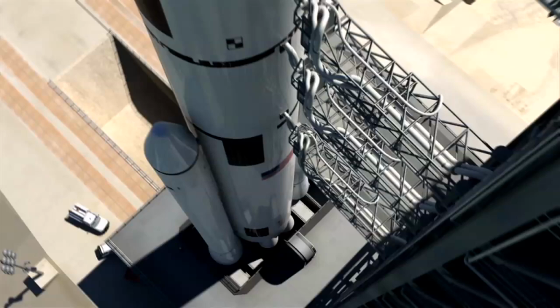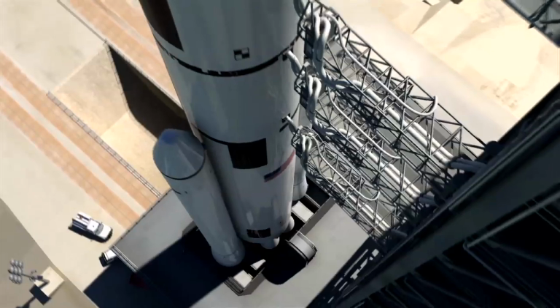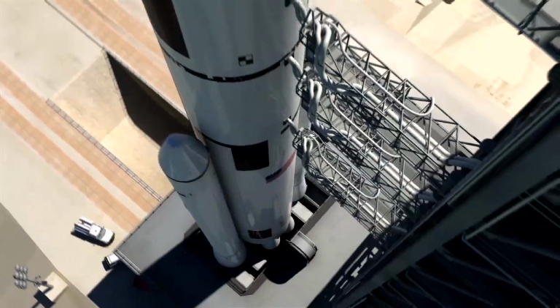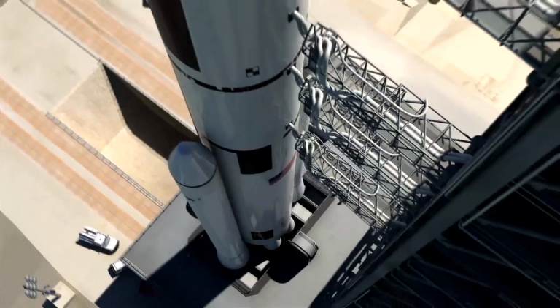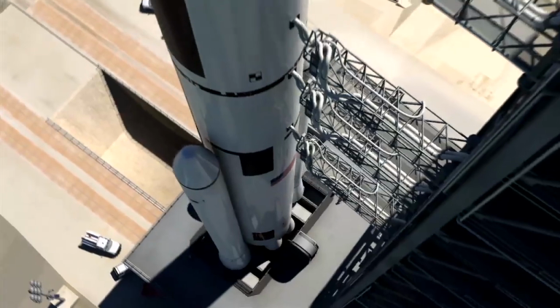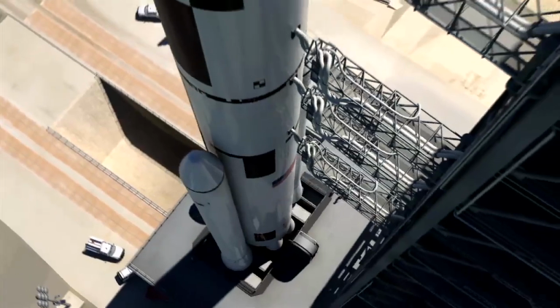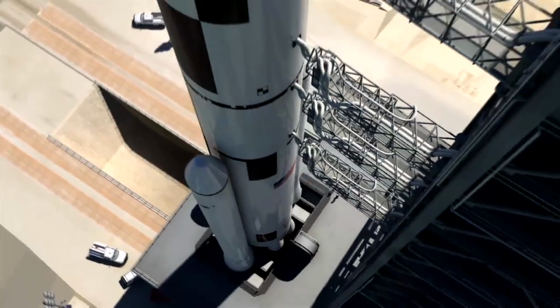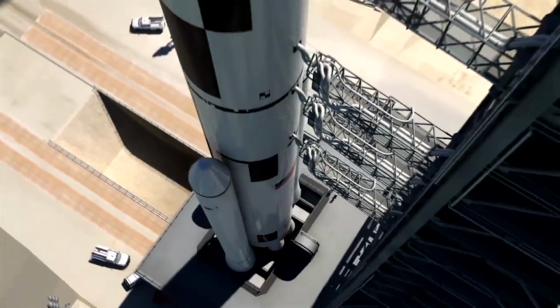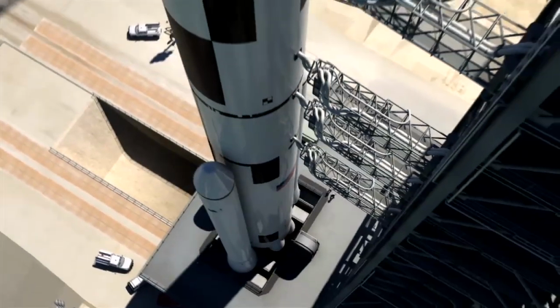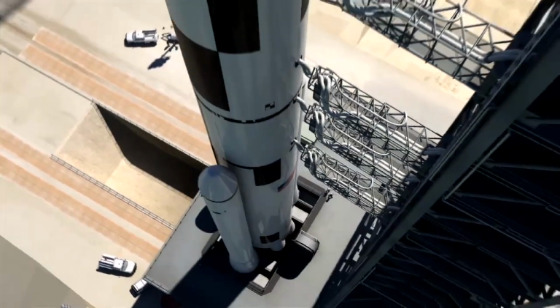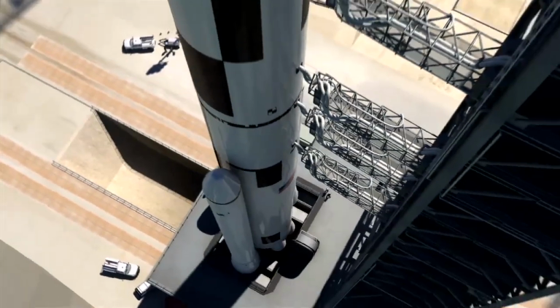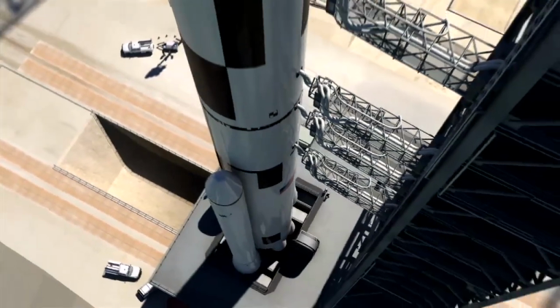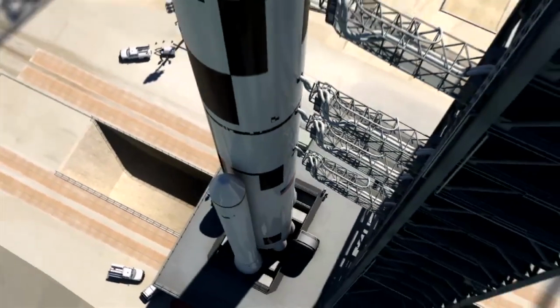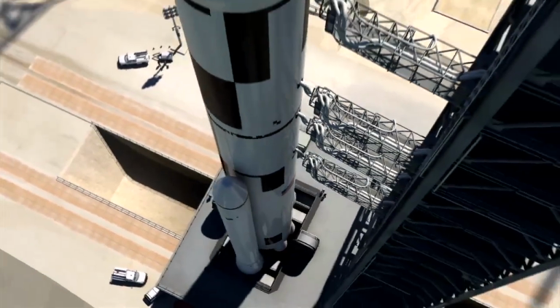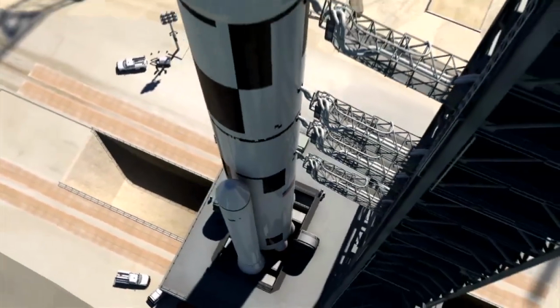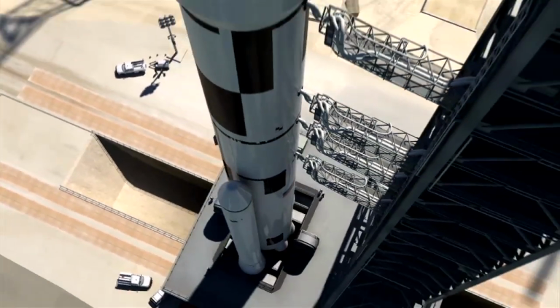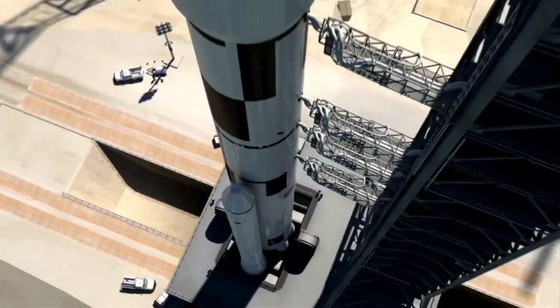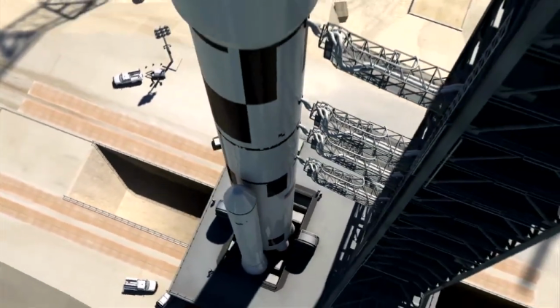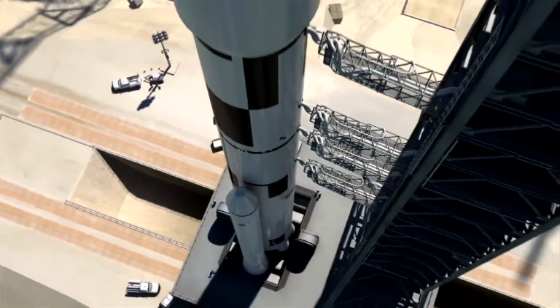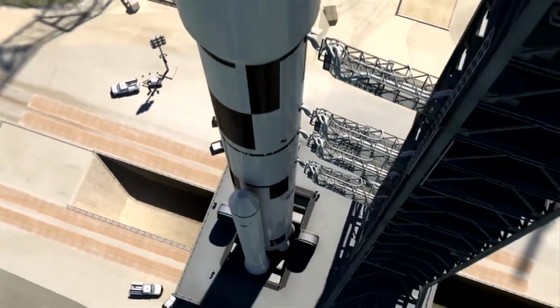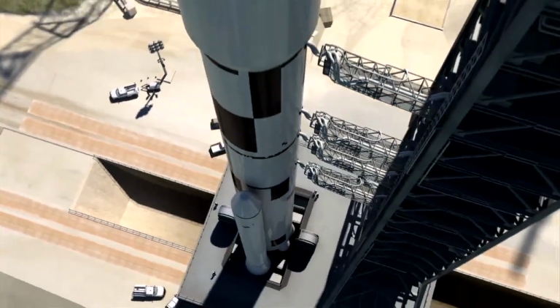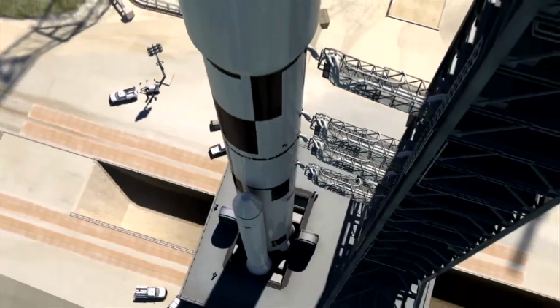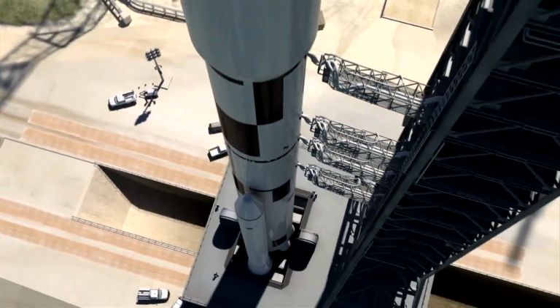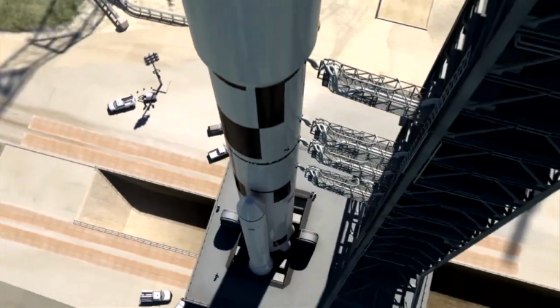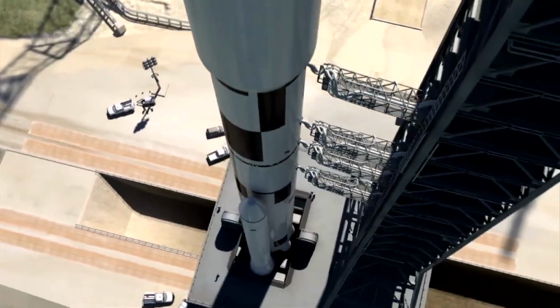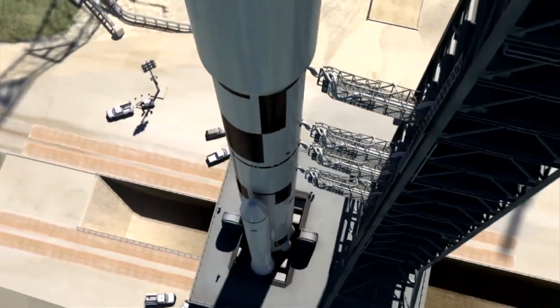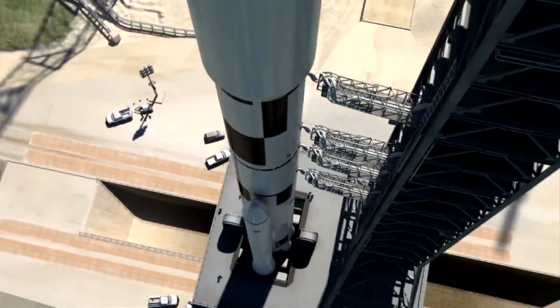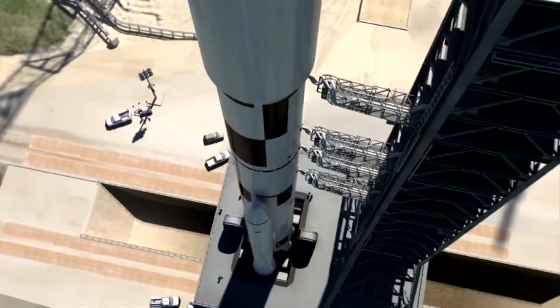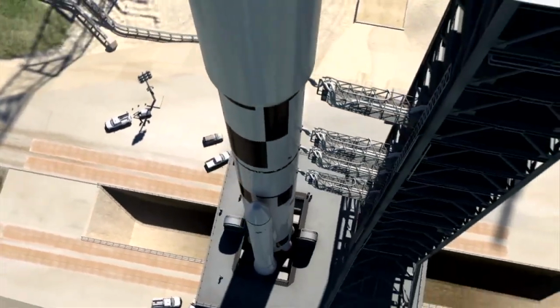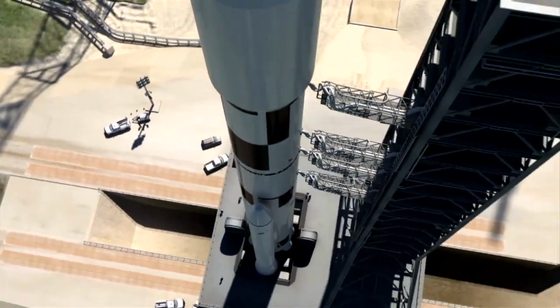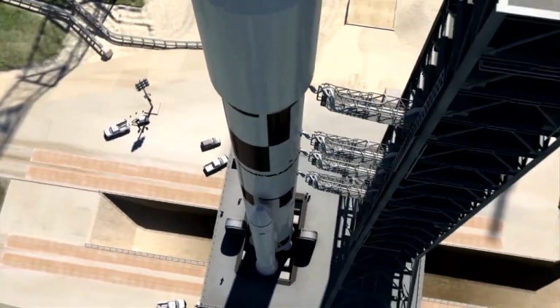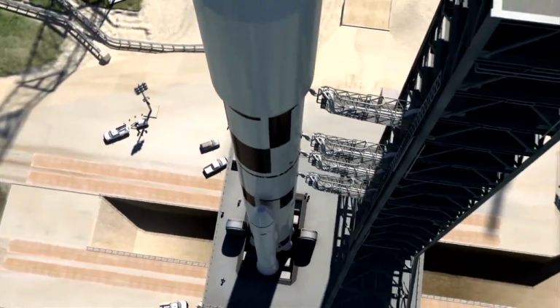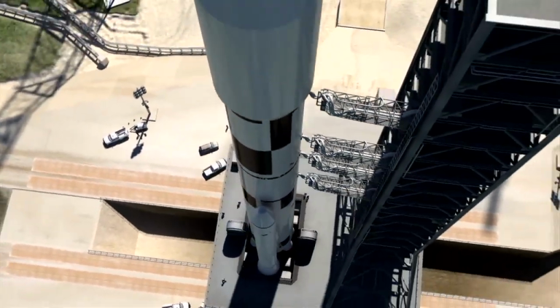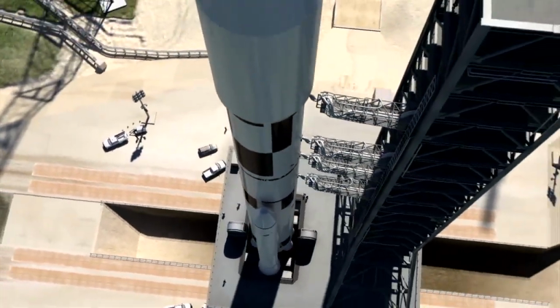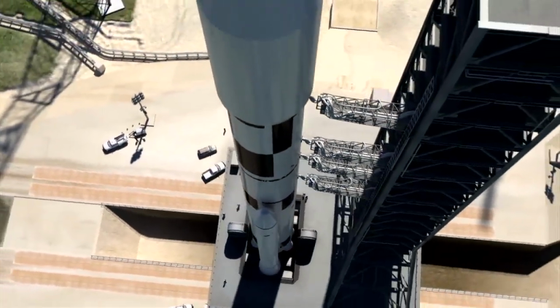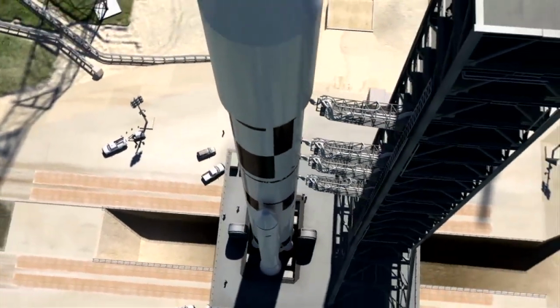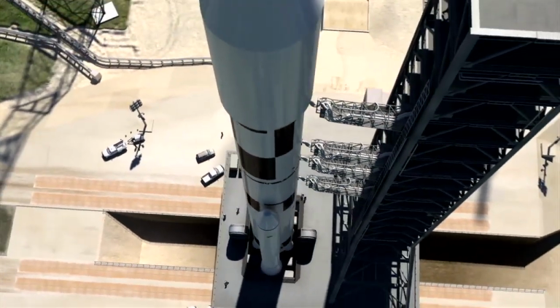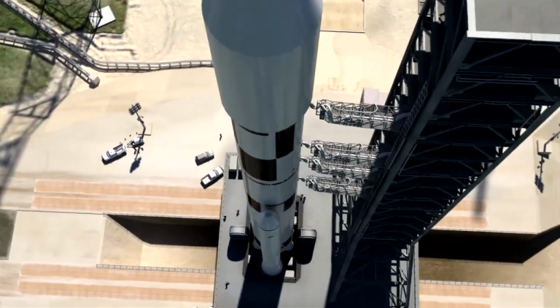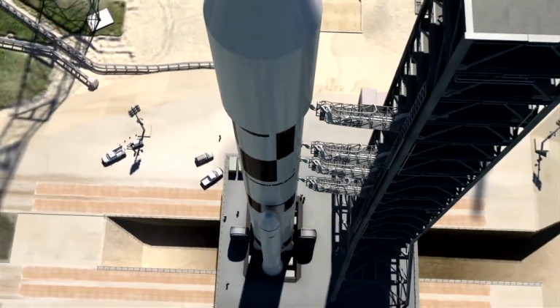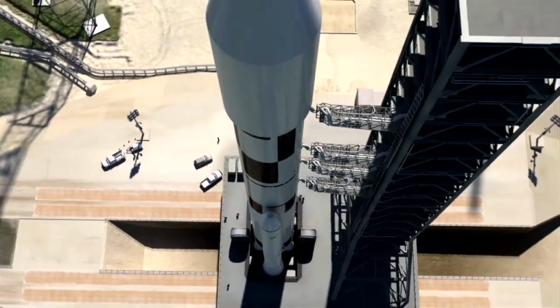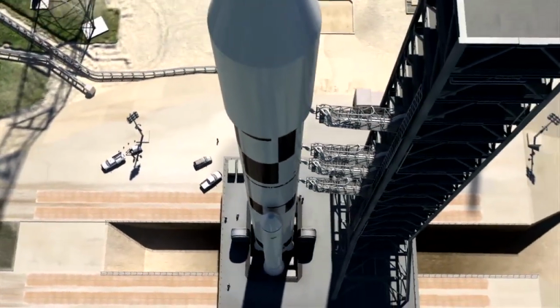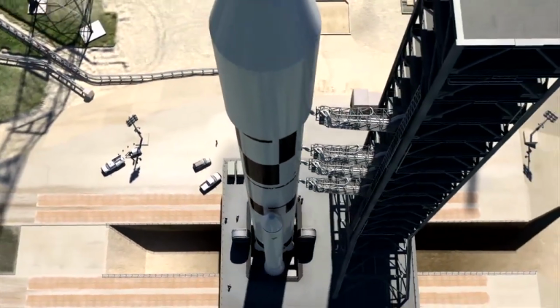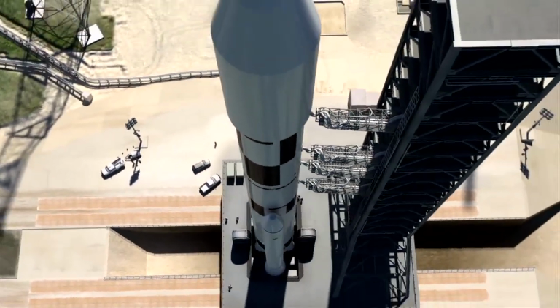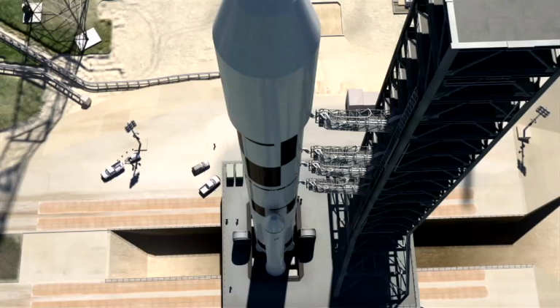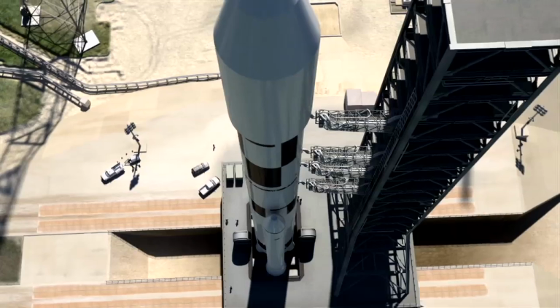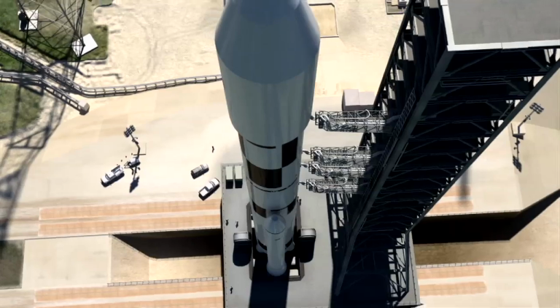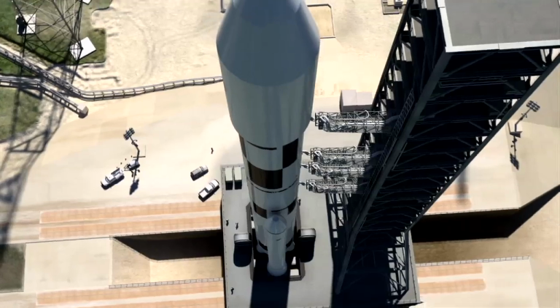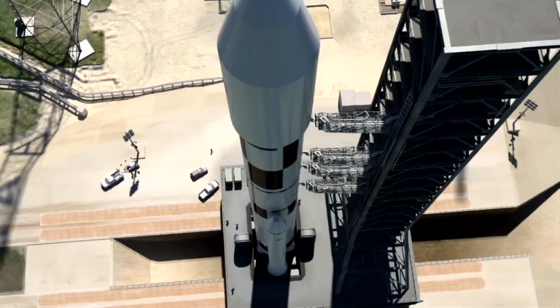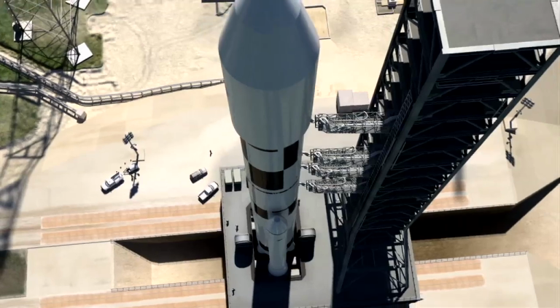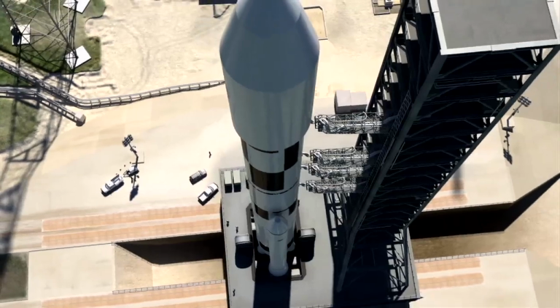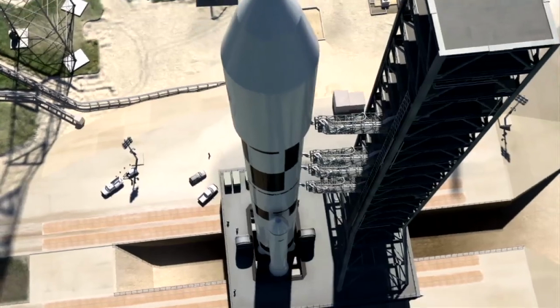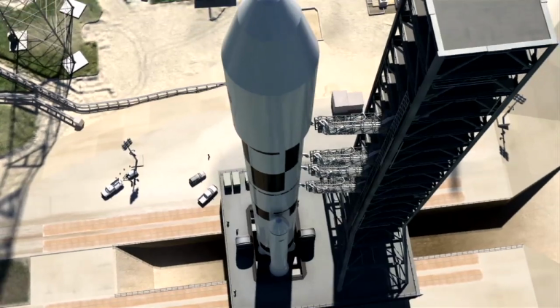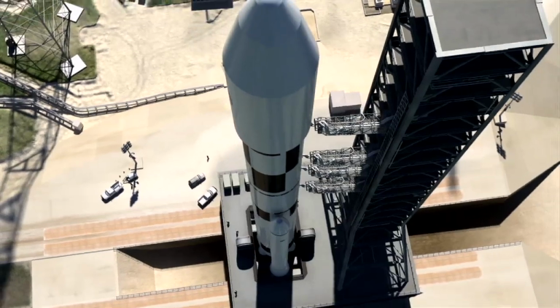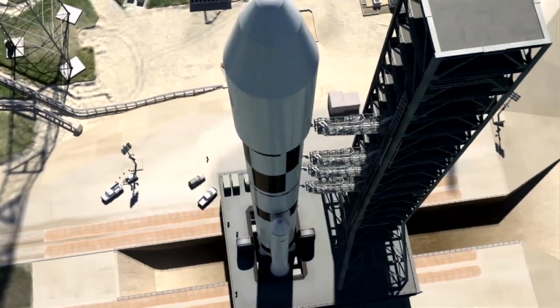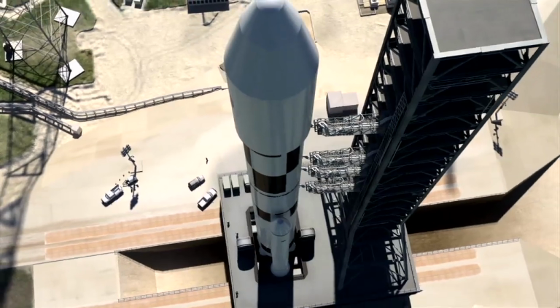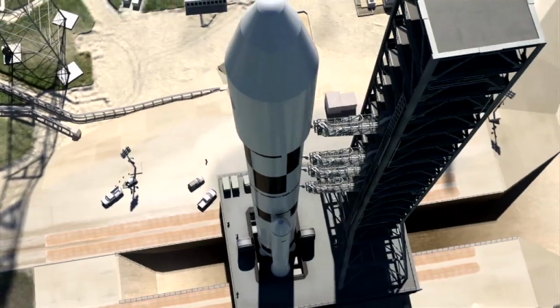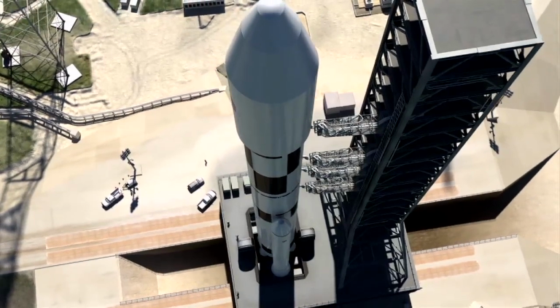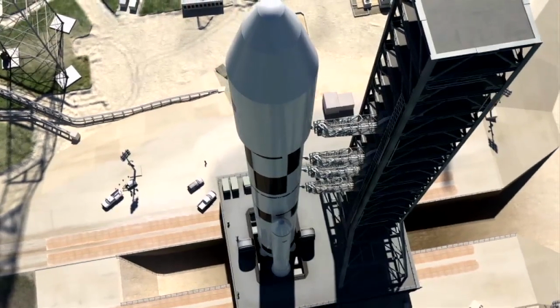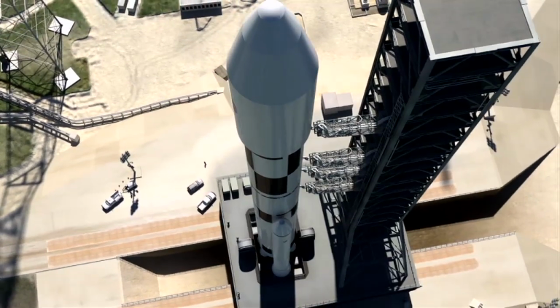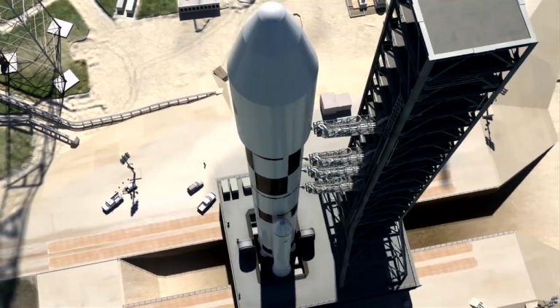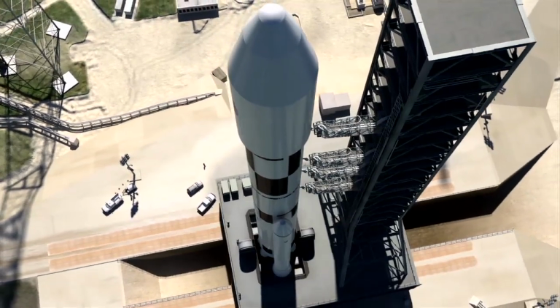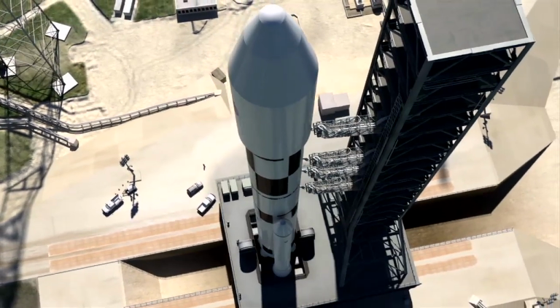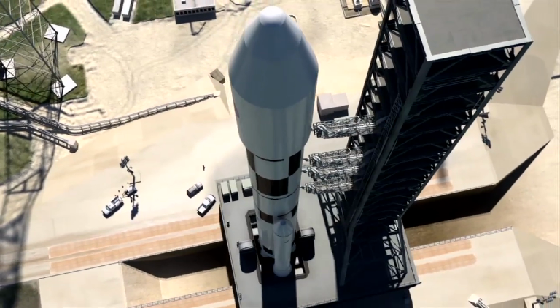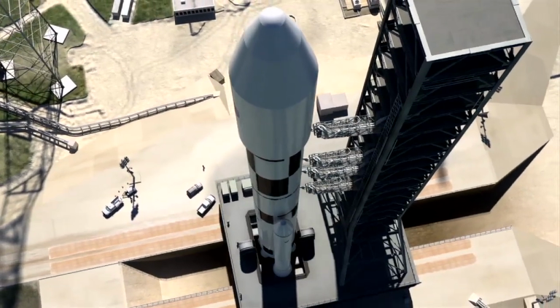The first flight test of the SLS, propelling an uncrewed Orion spacecraft beyond the moon, is scheduled for 2017.